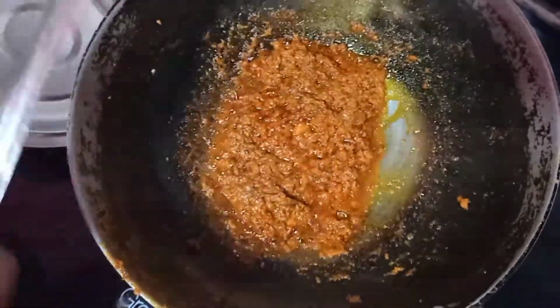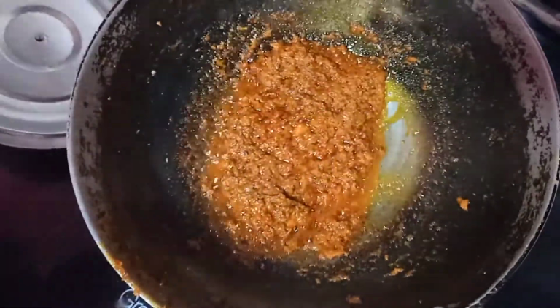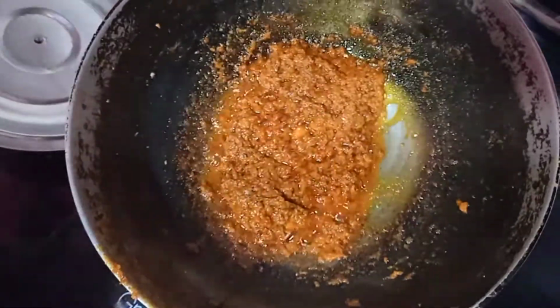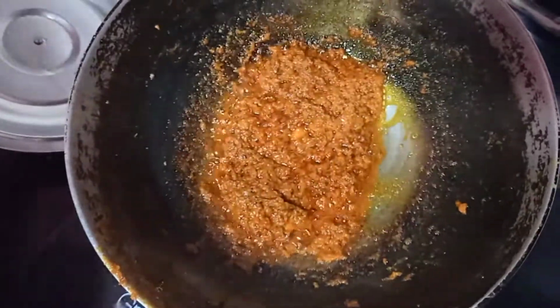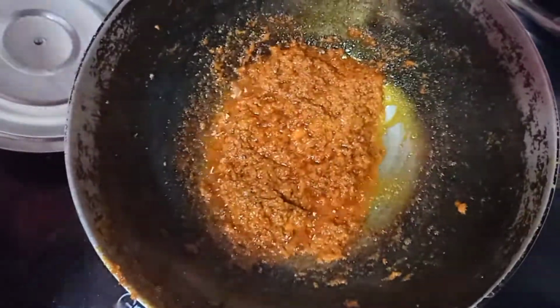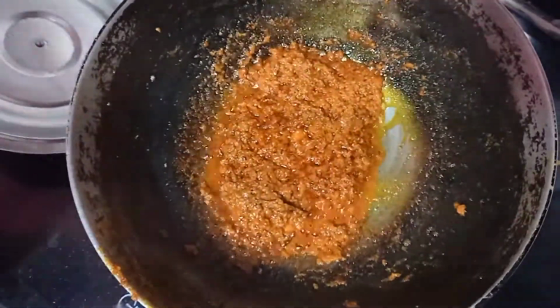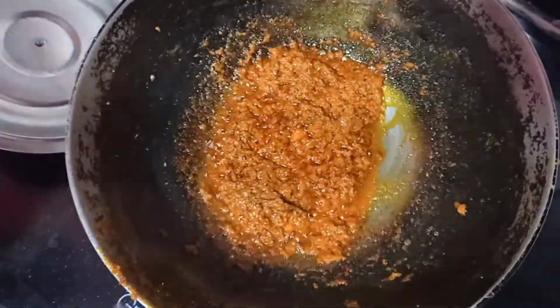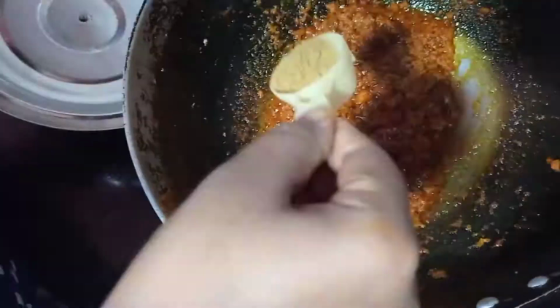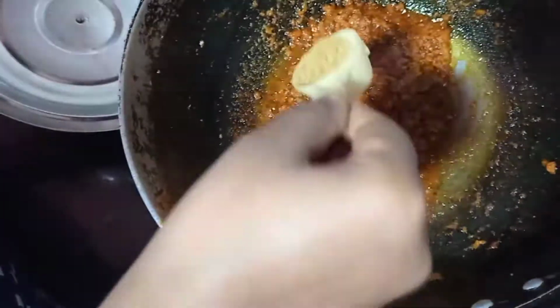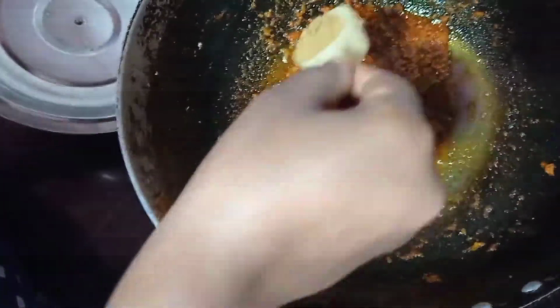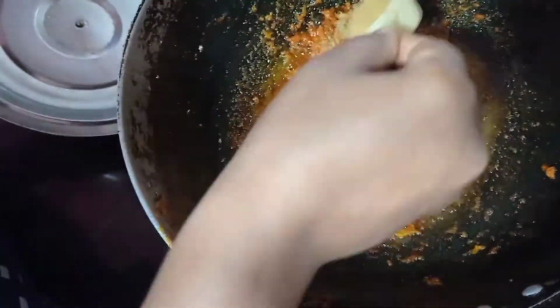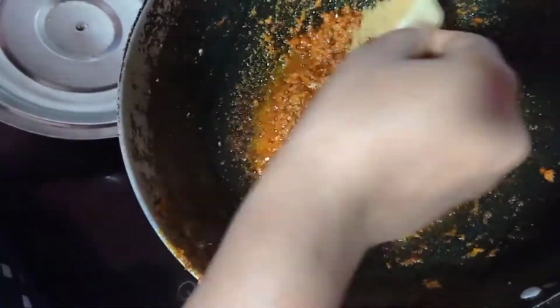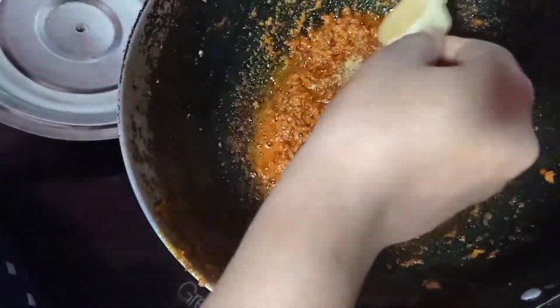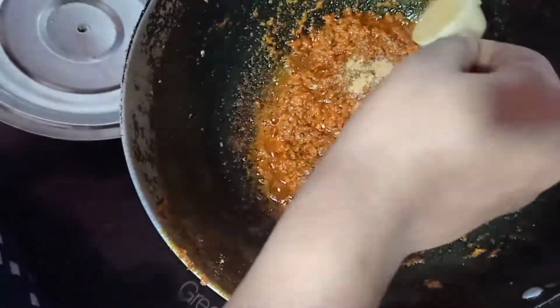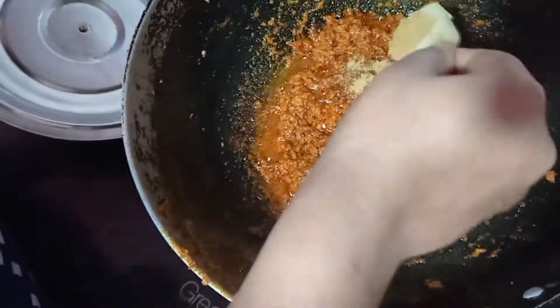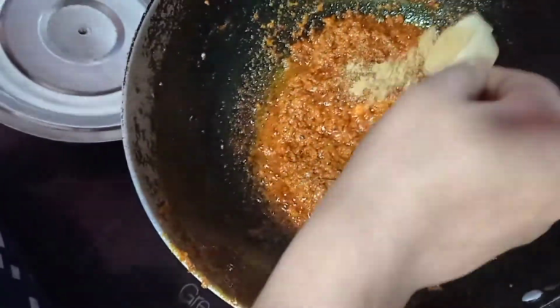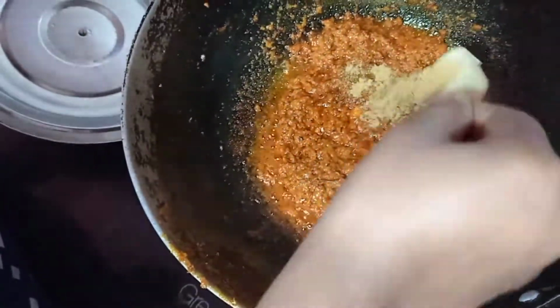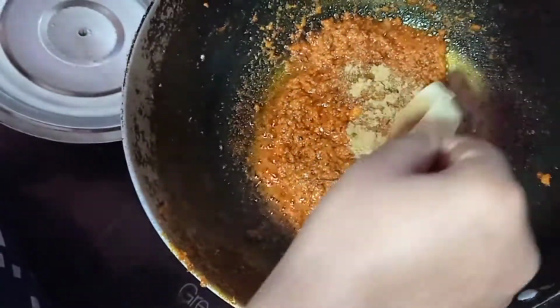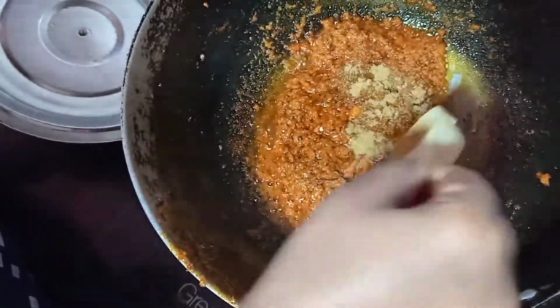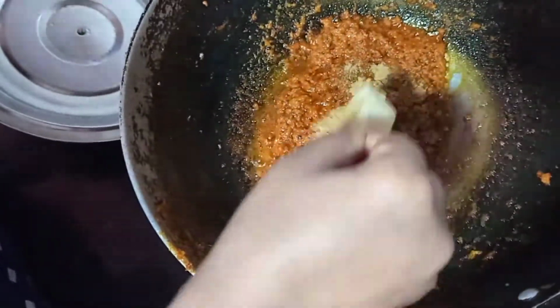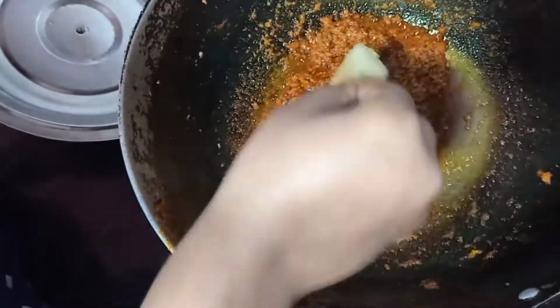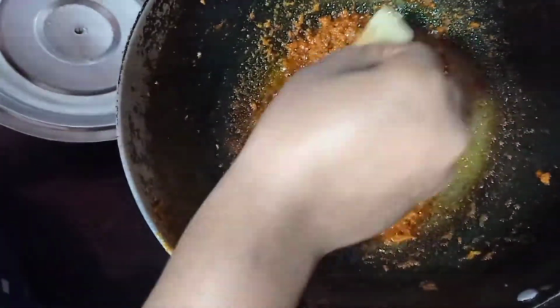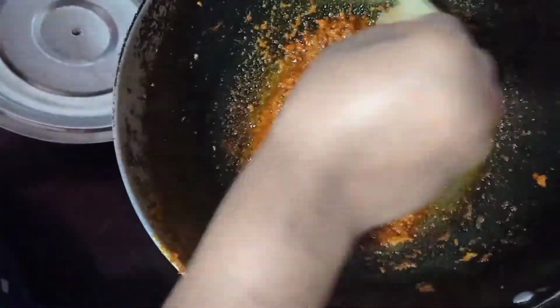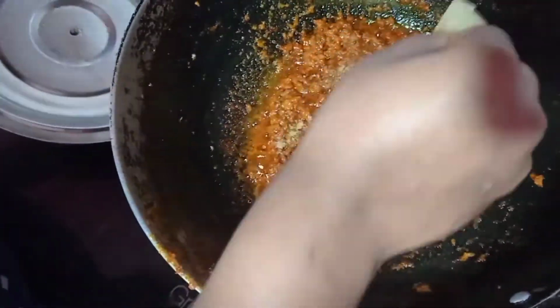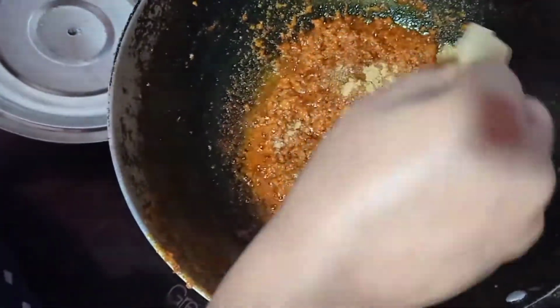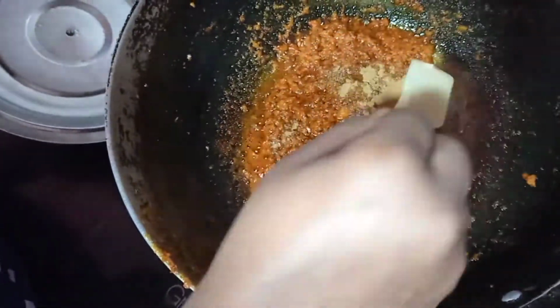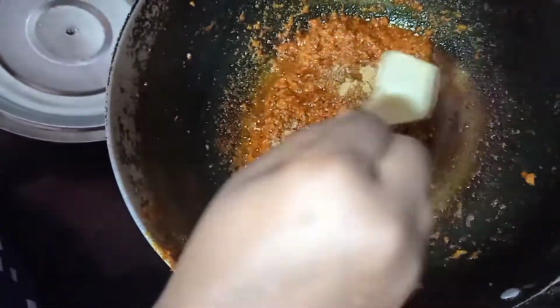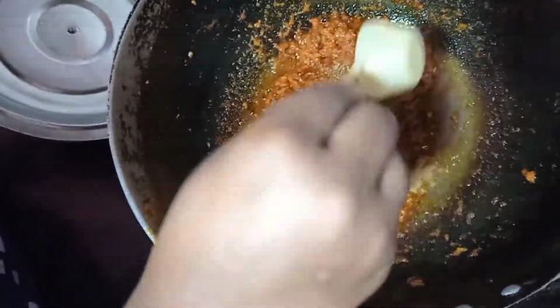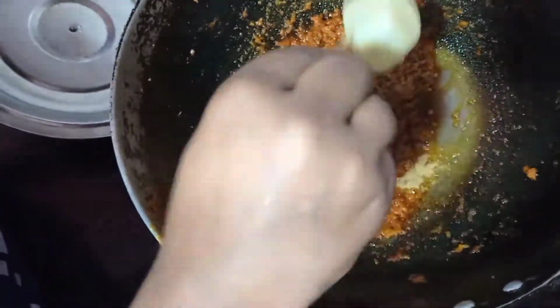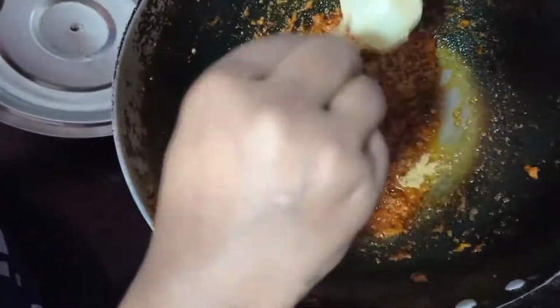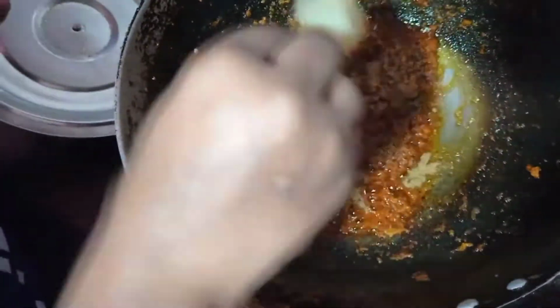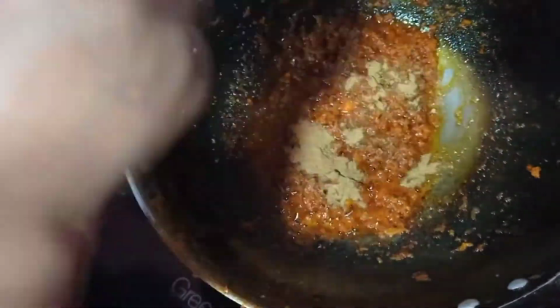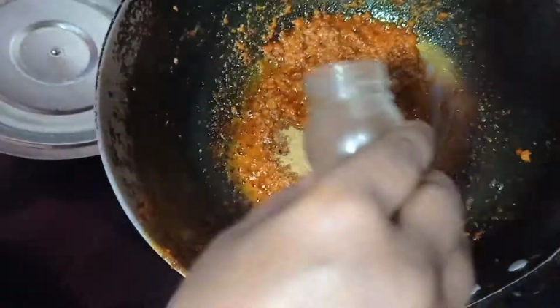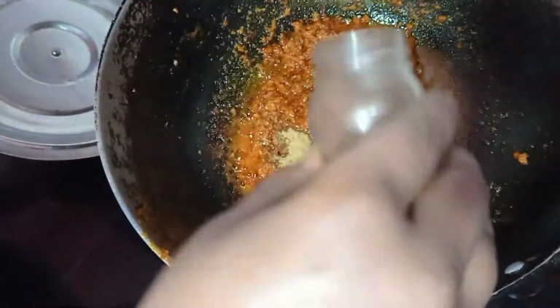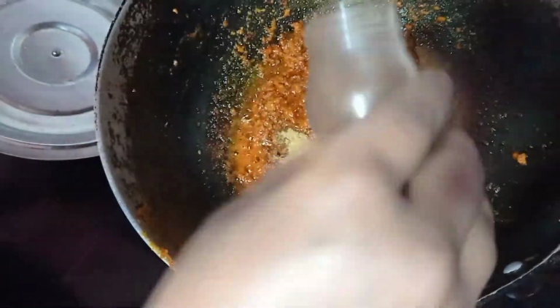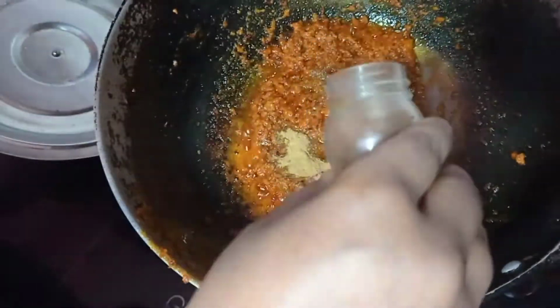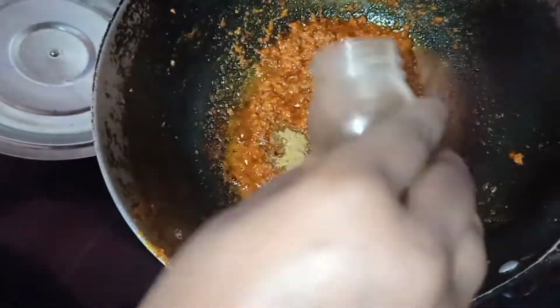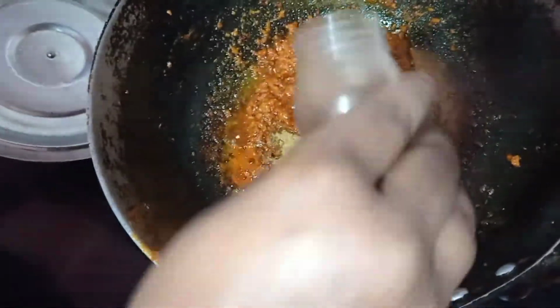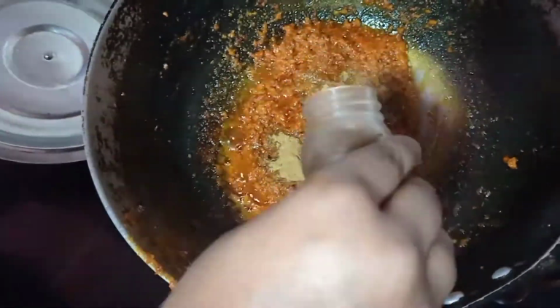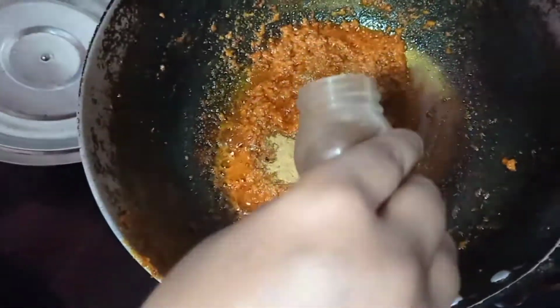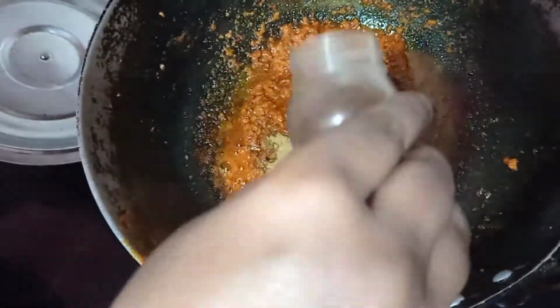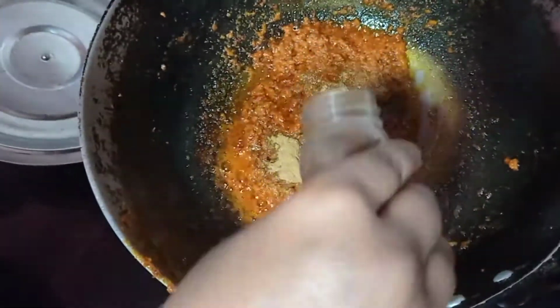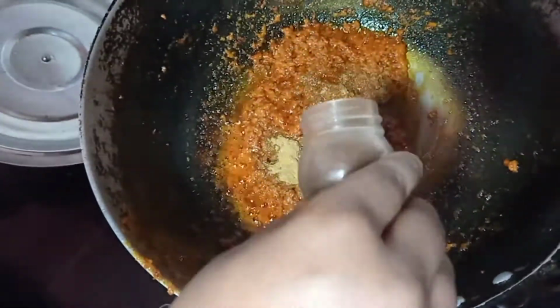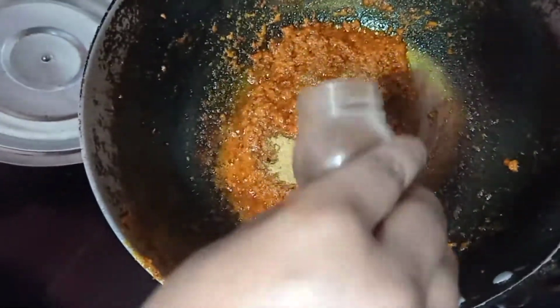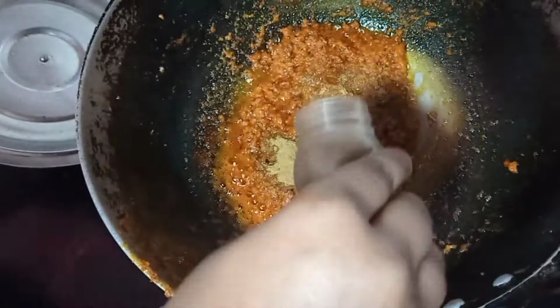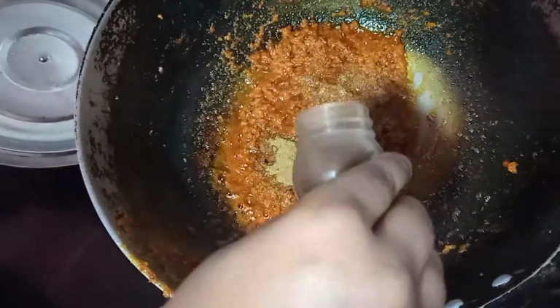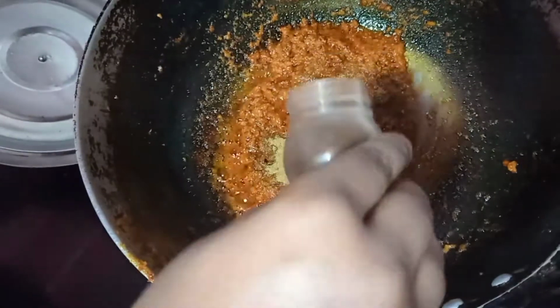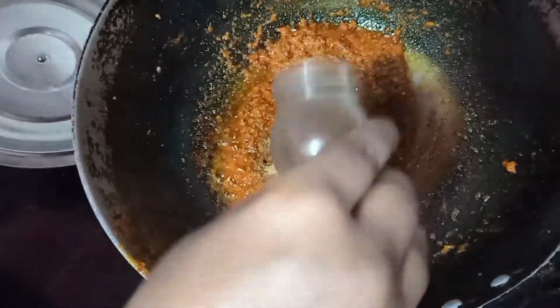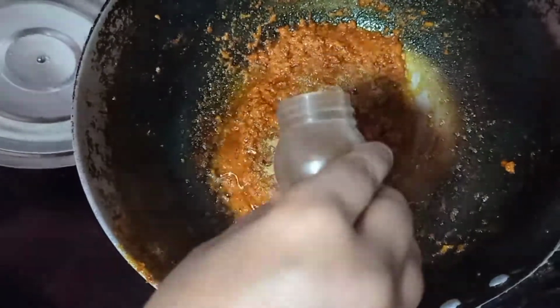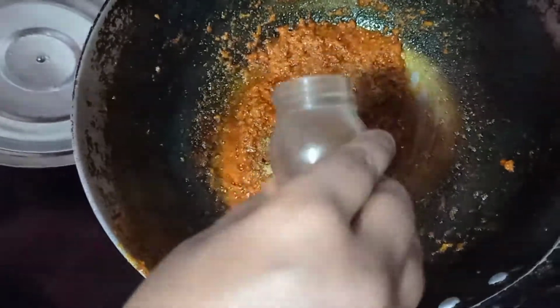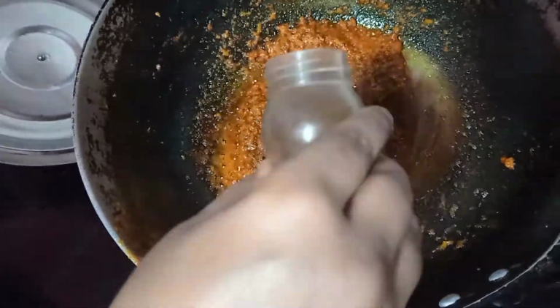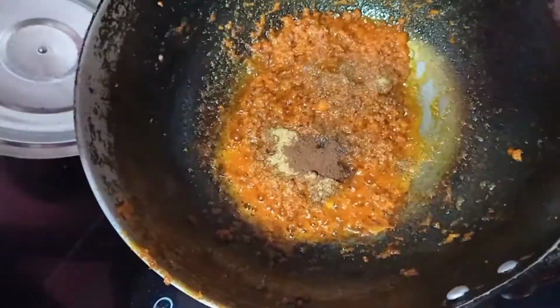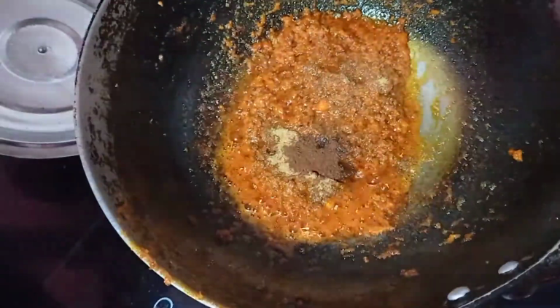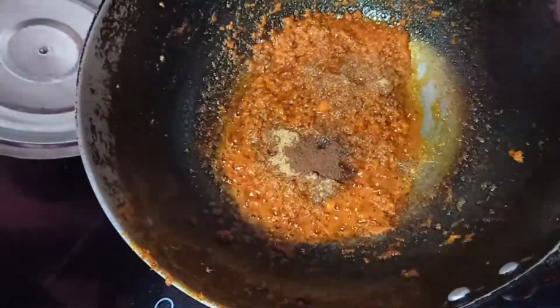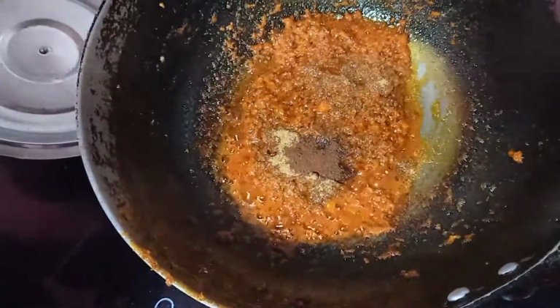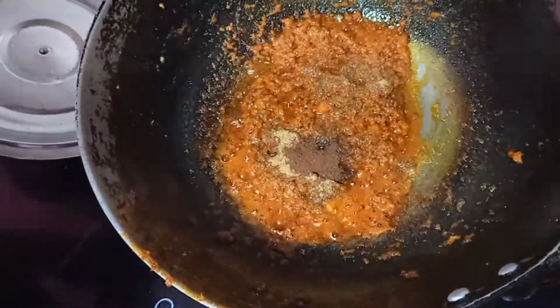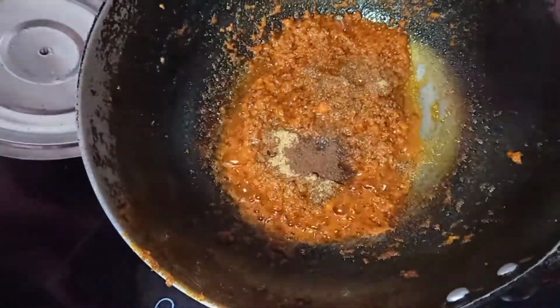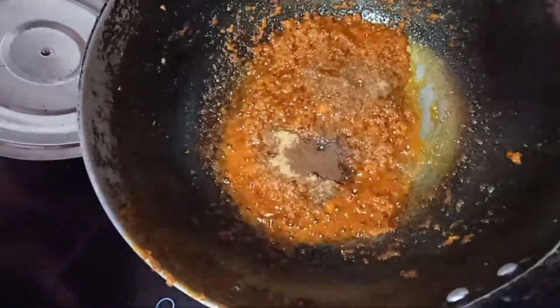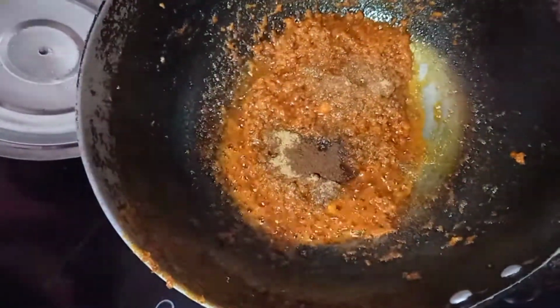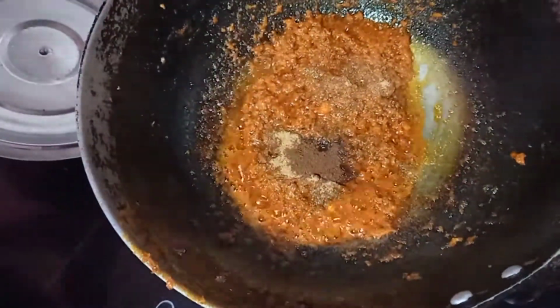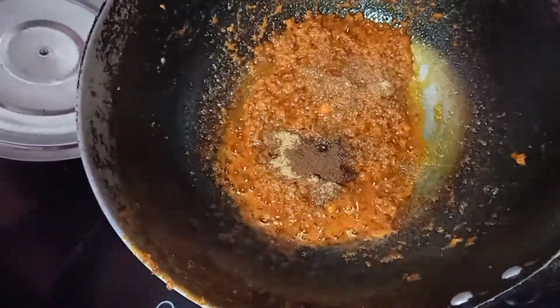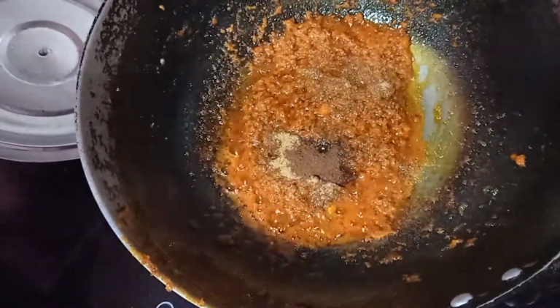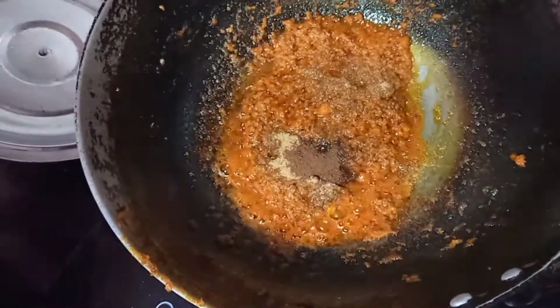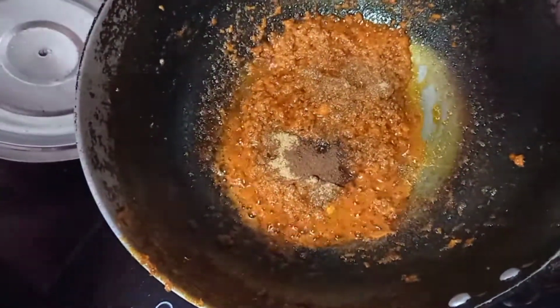After 3-4 minutes the masala will look ready. Now I am going to add some more masala. First of all, I will add dhania powder, then we will add jeera powder.